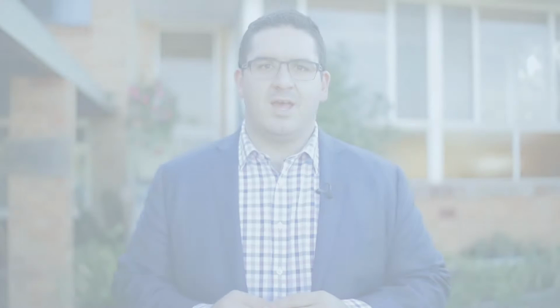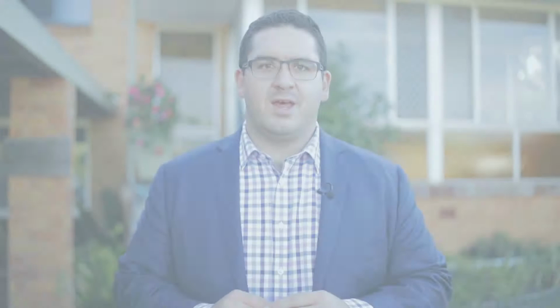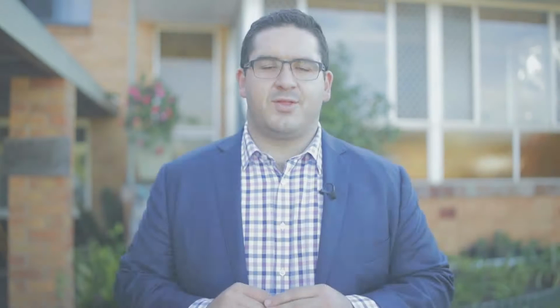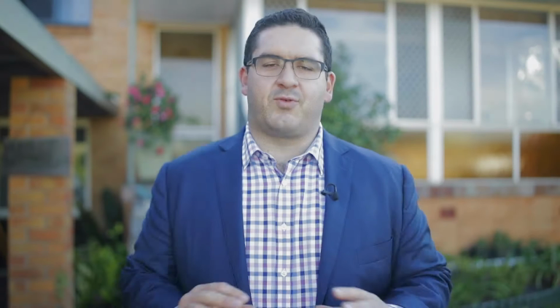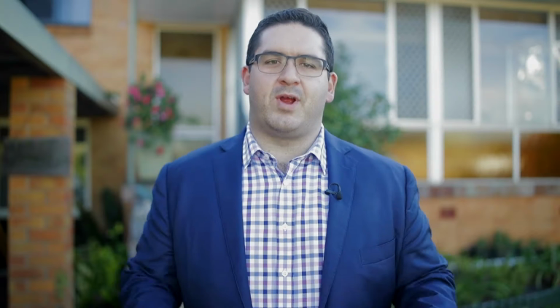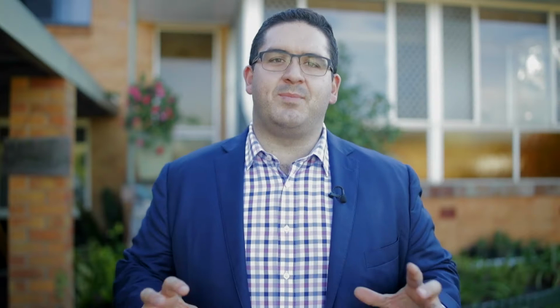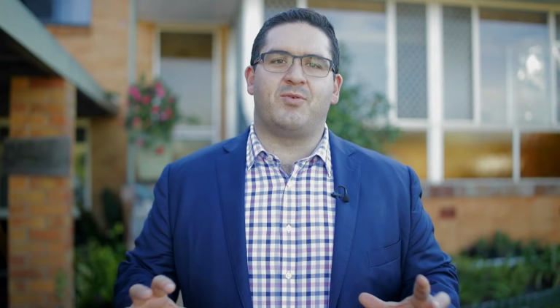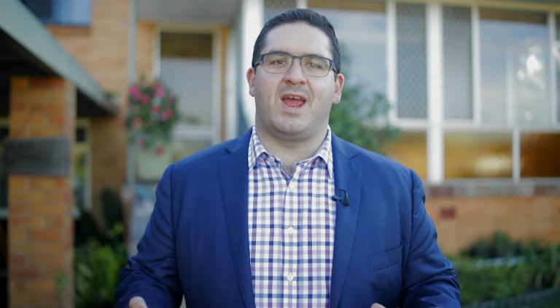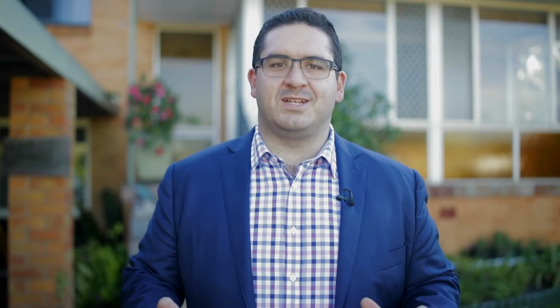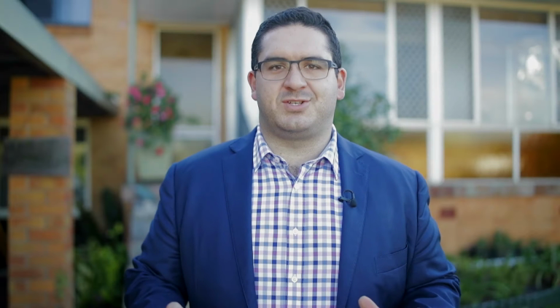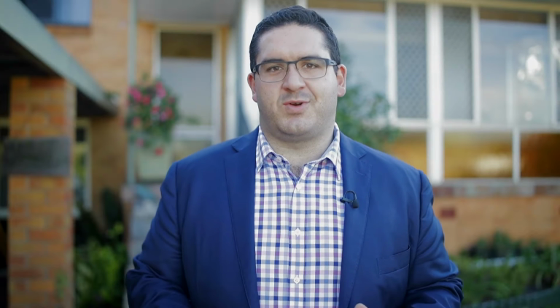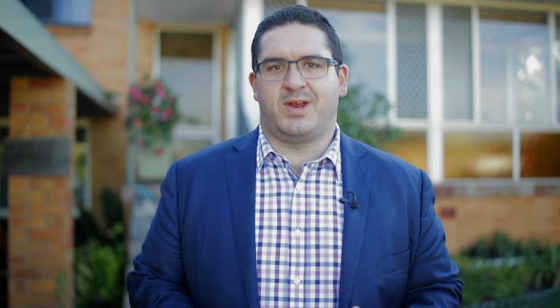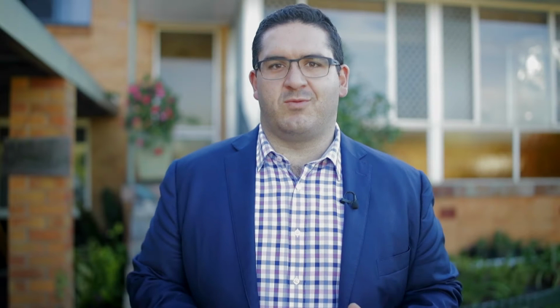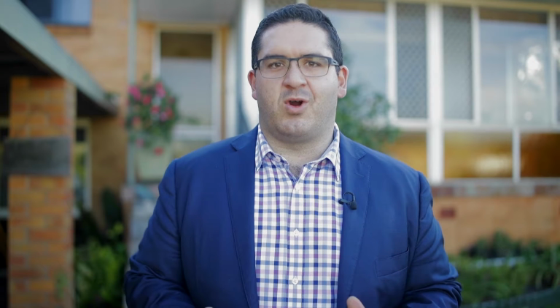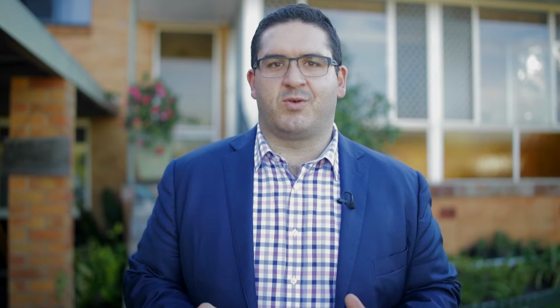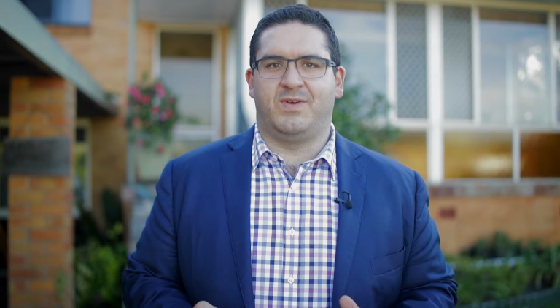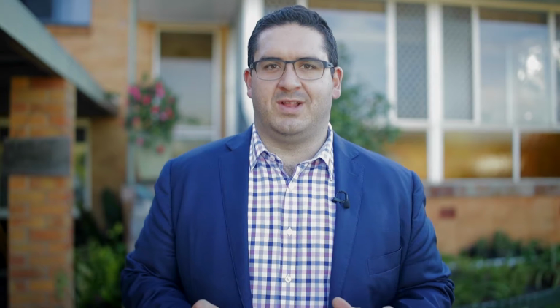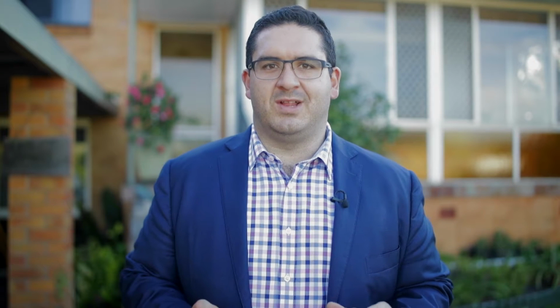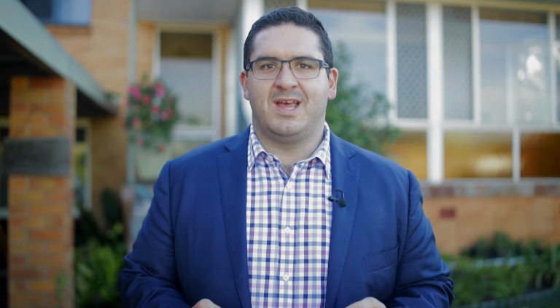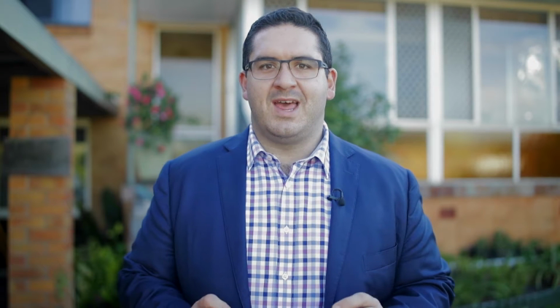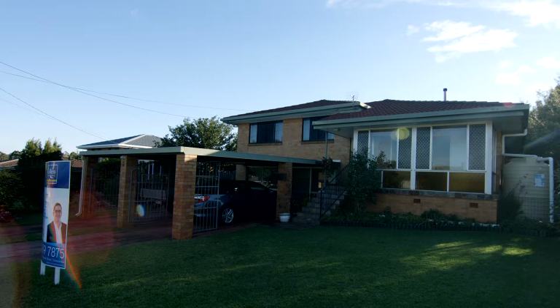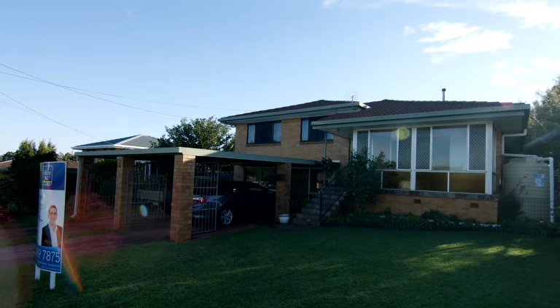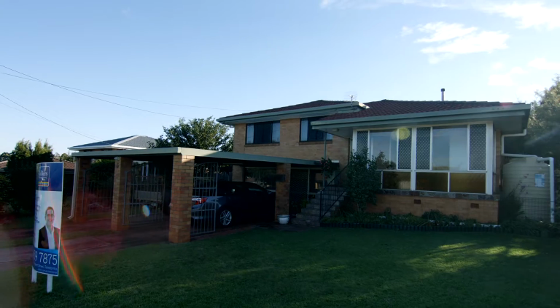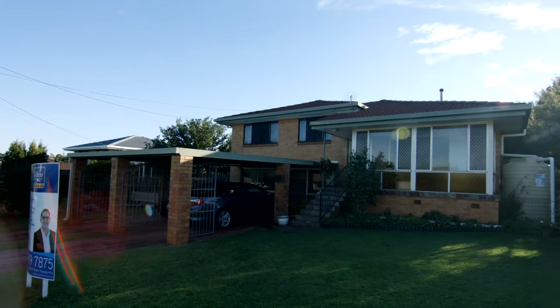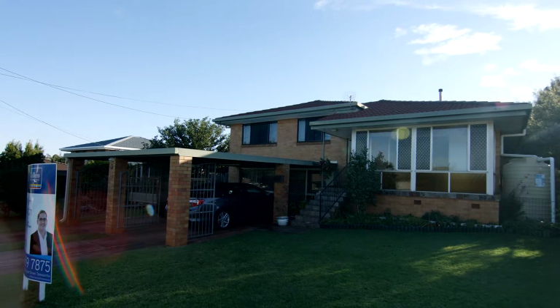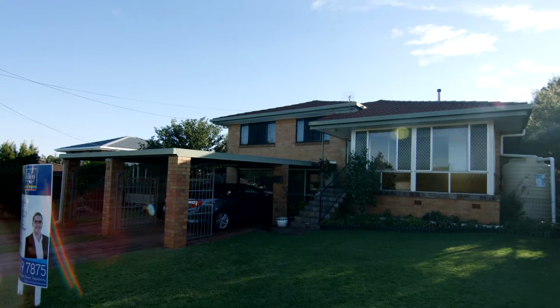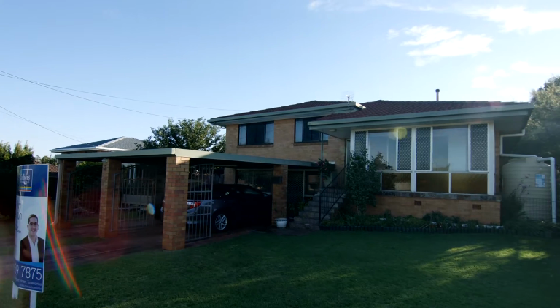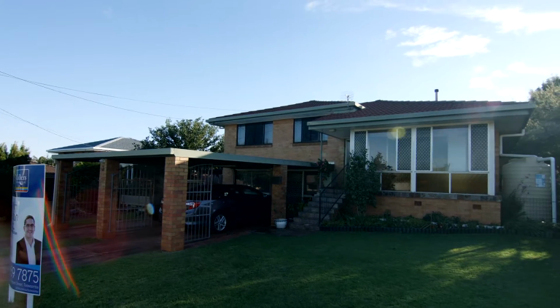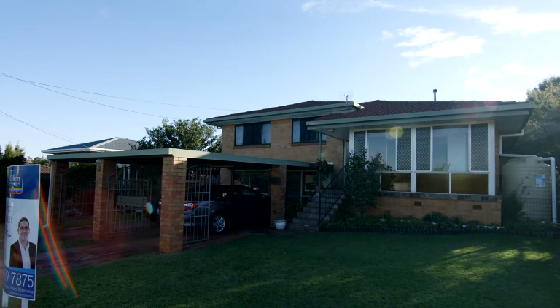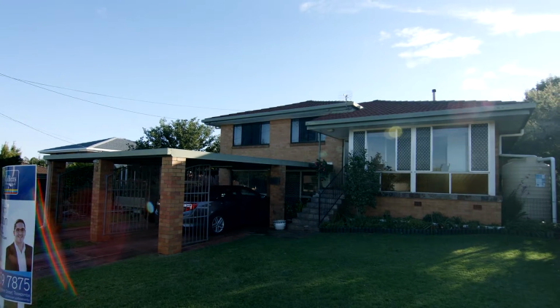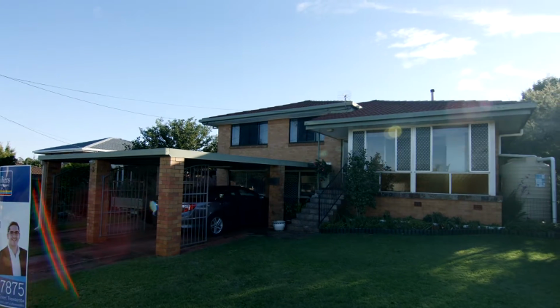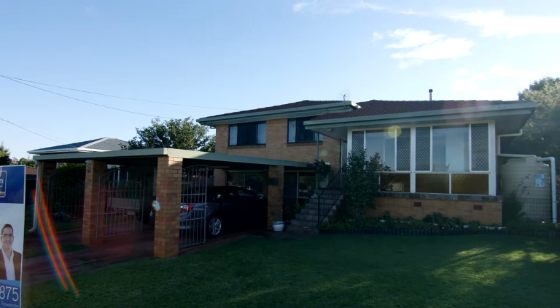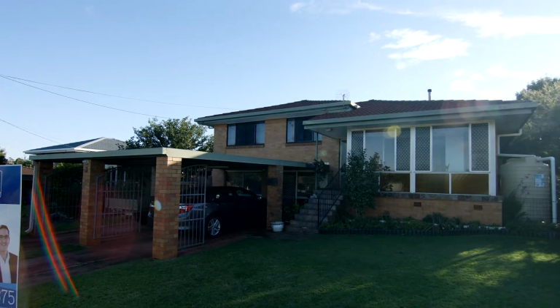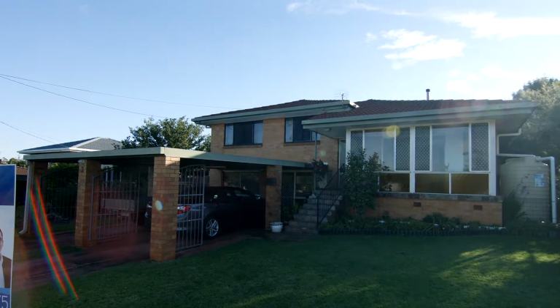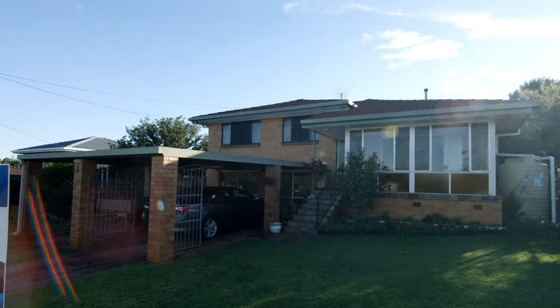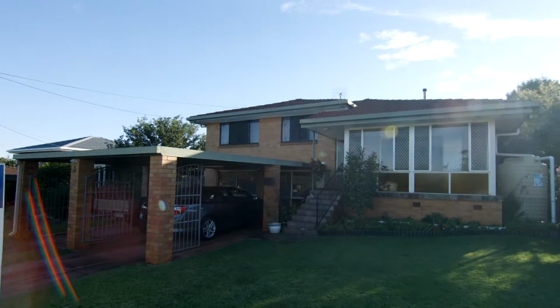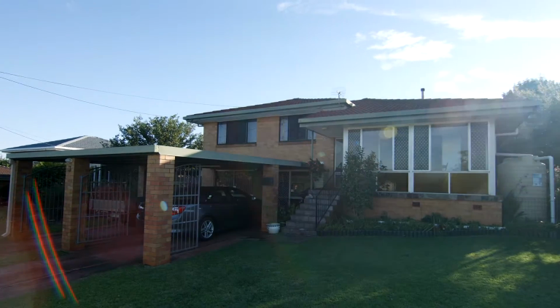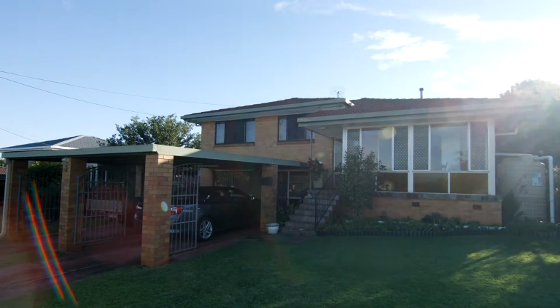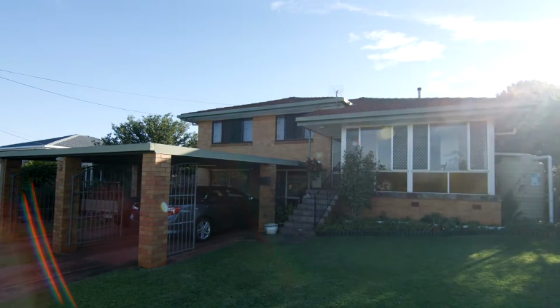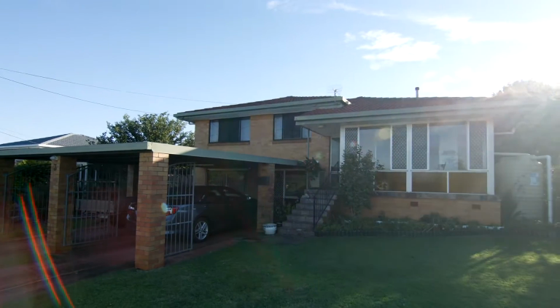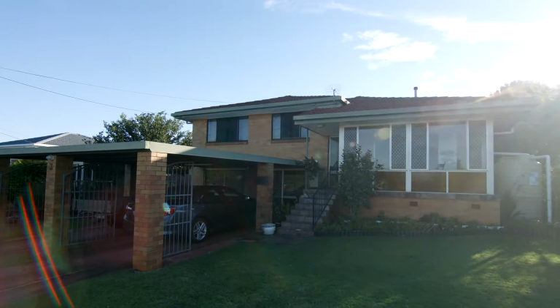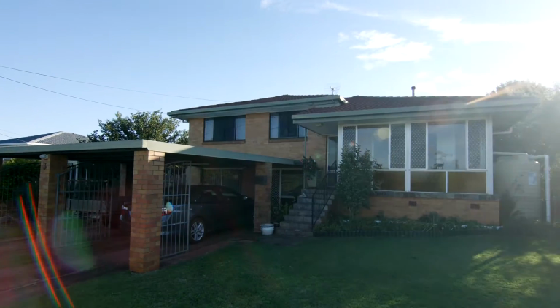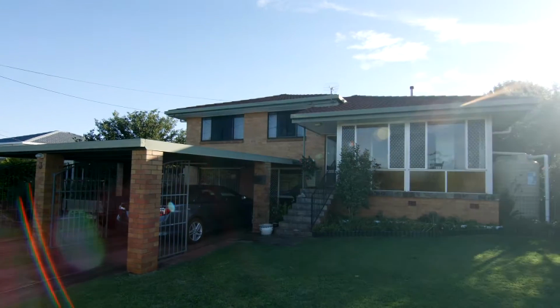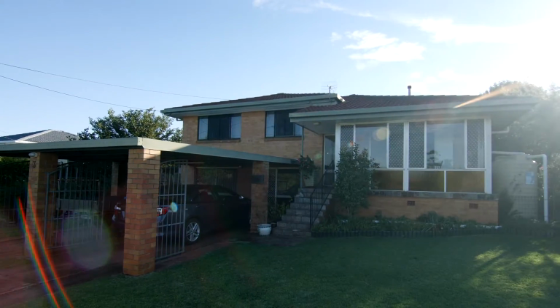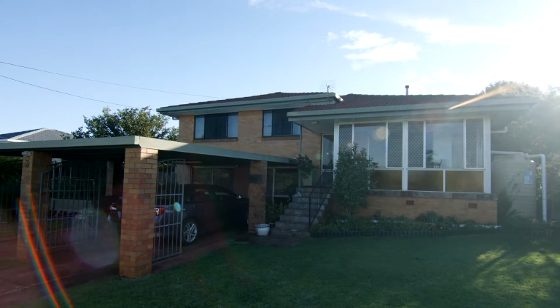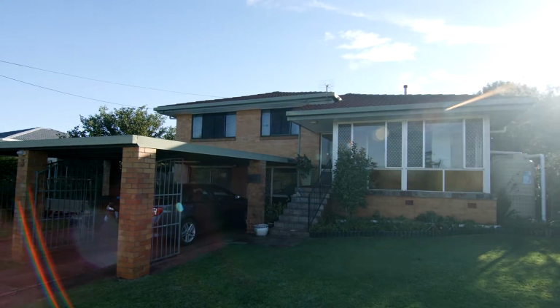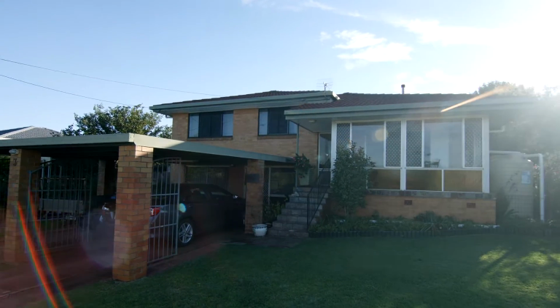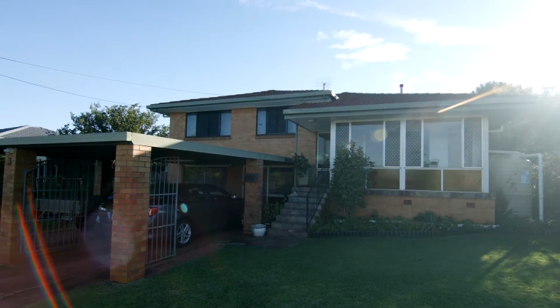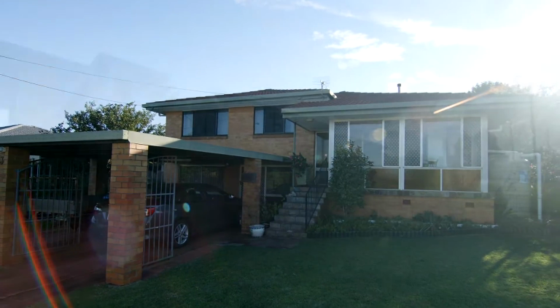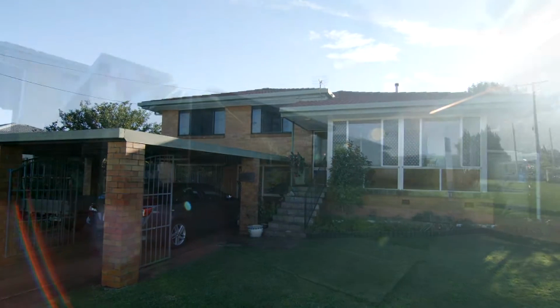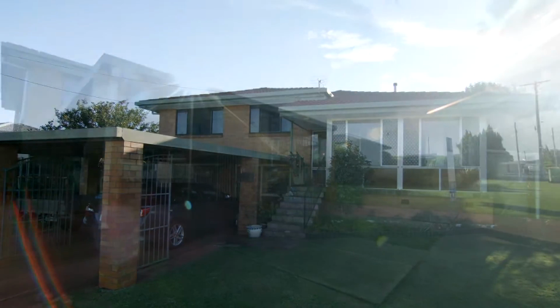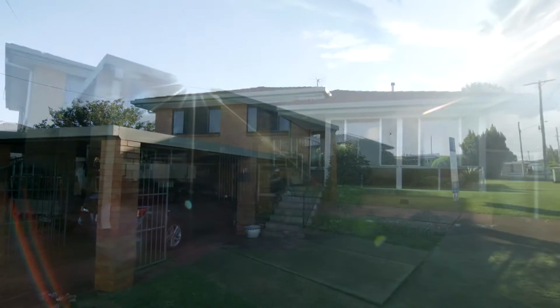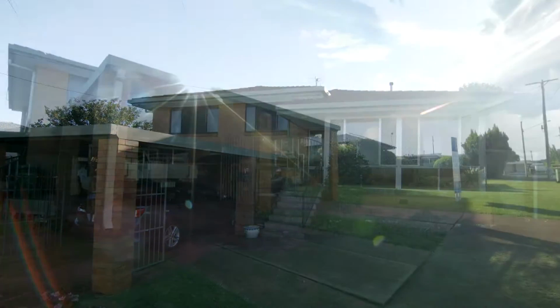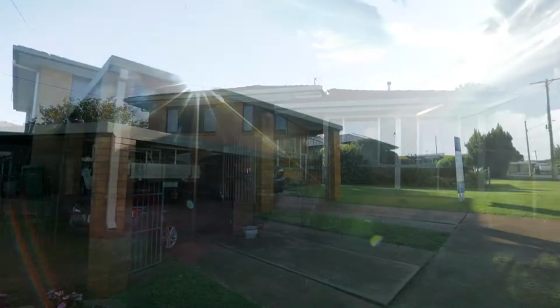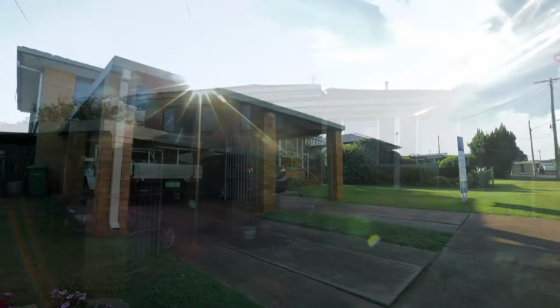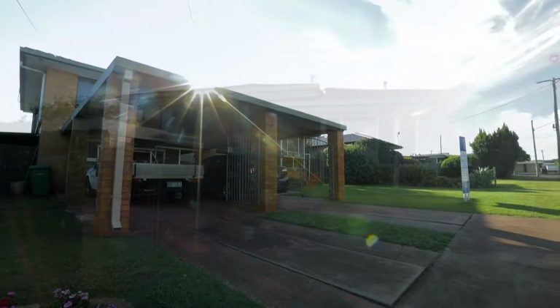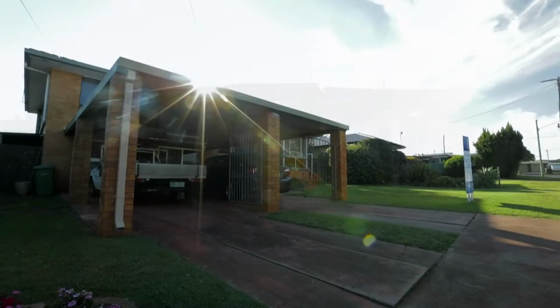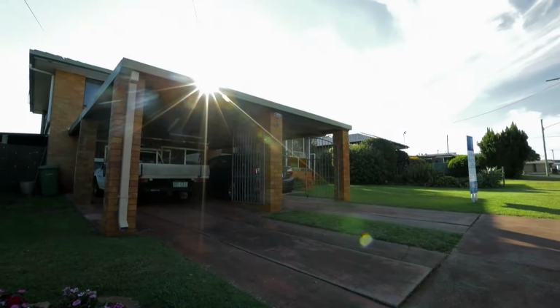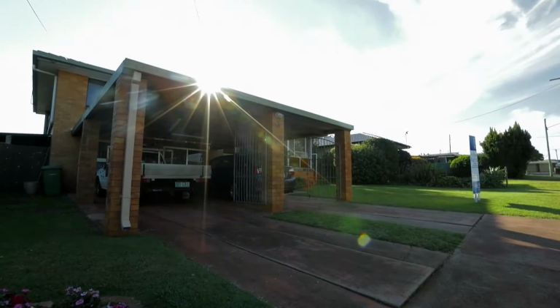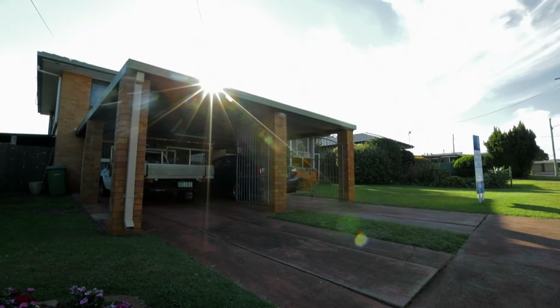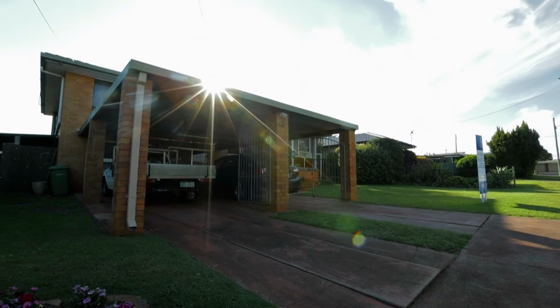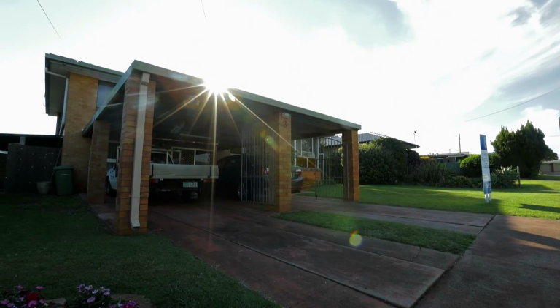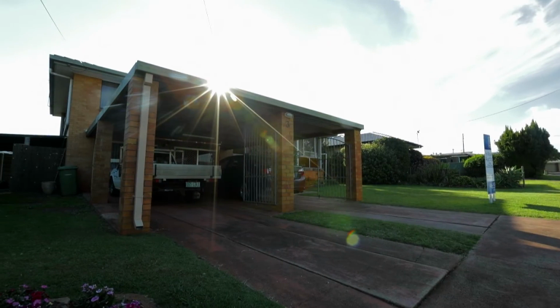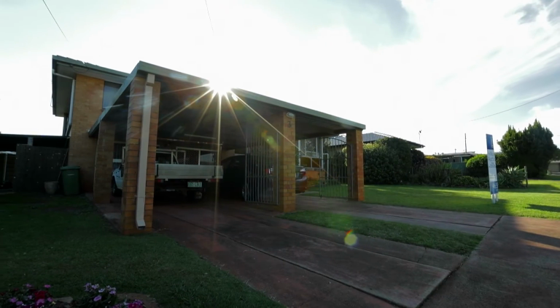3 Brown Street, Rockville. The cellars are relocating and this solid split-level home must be sold.